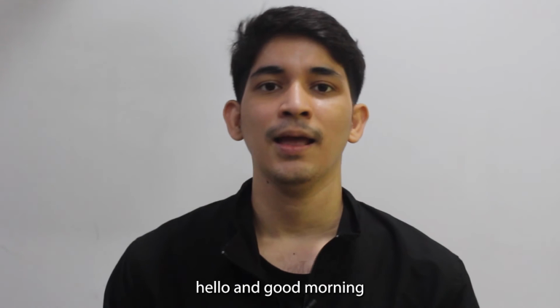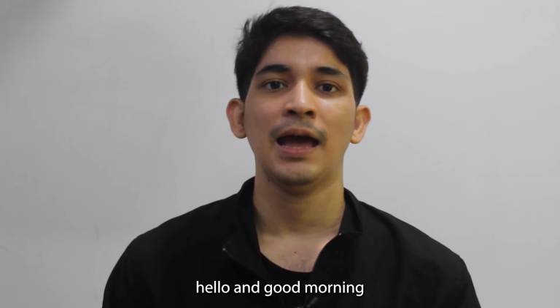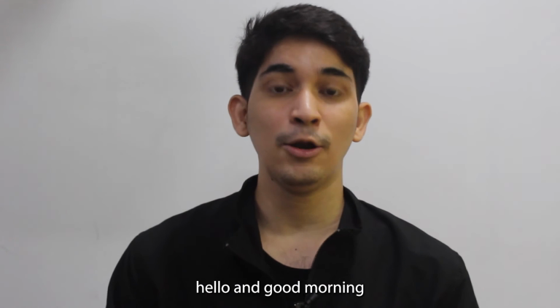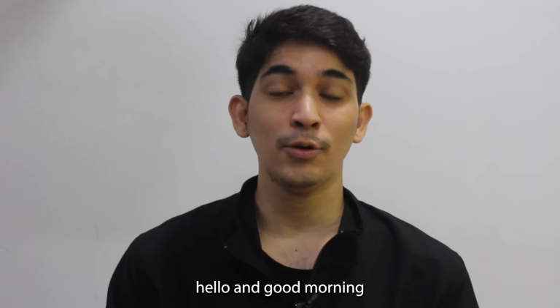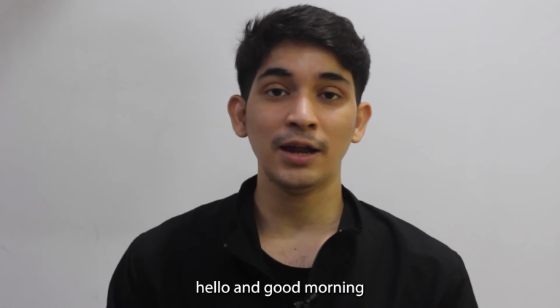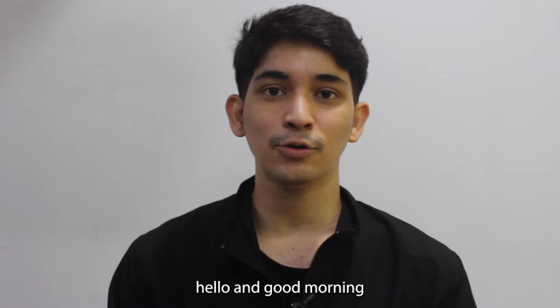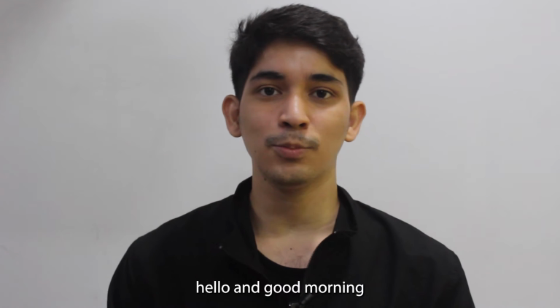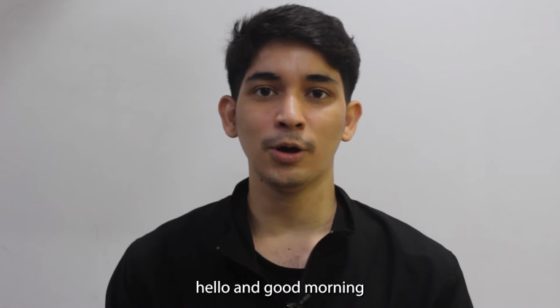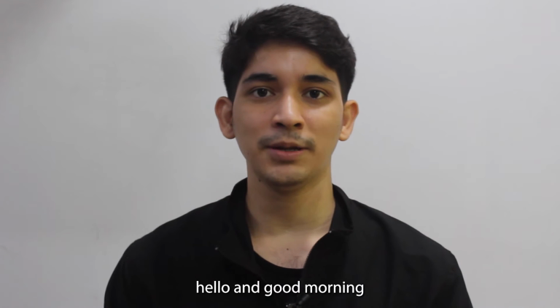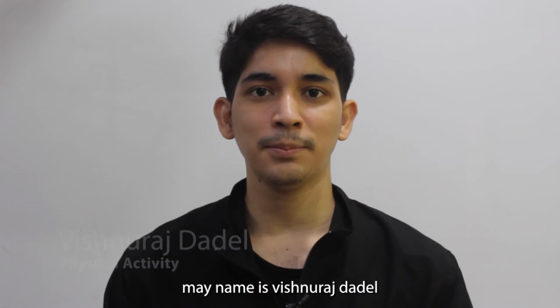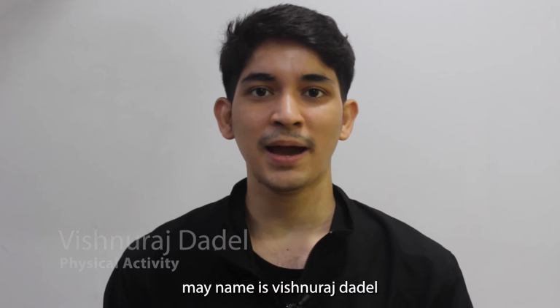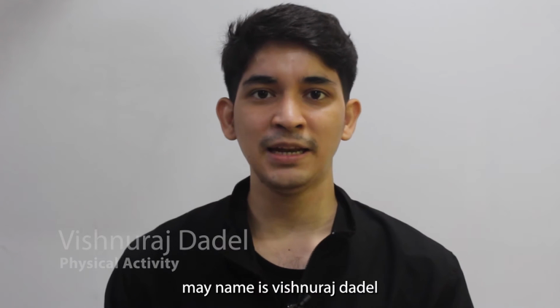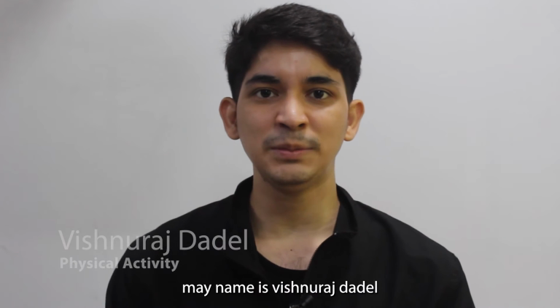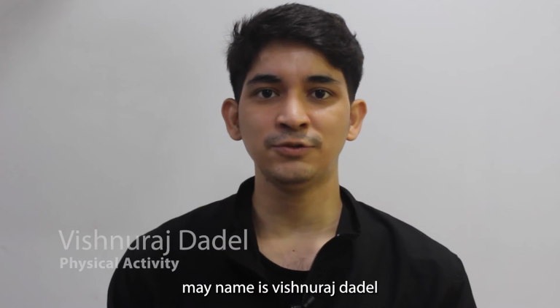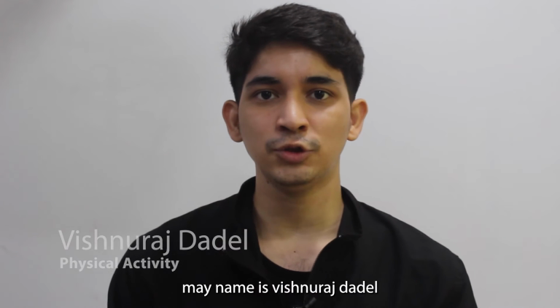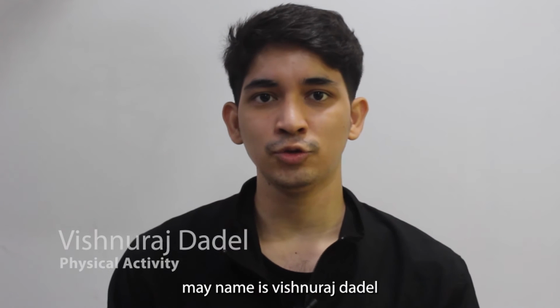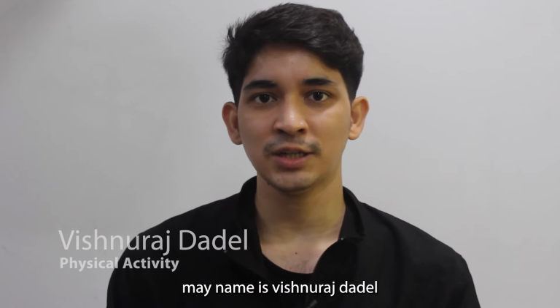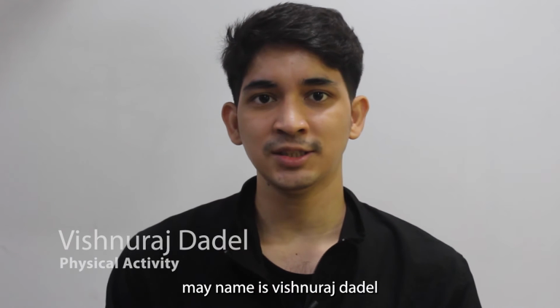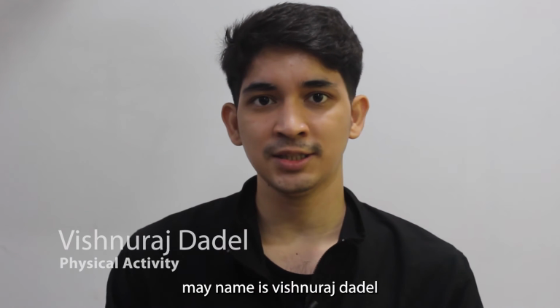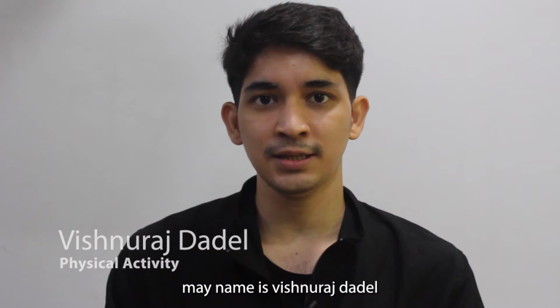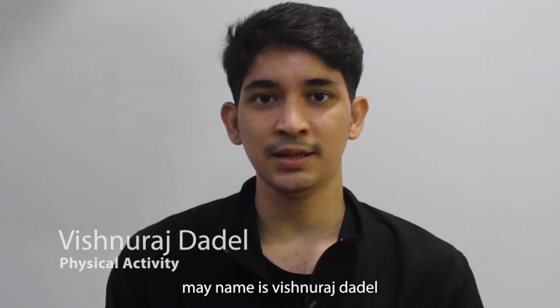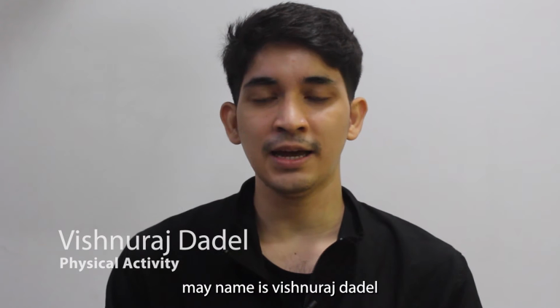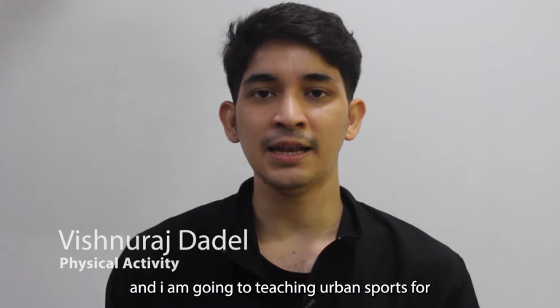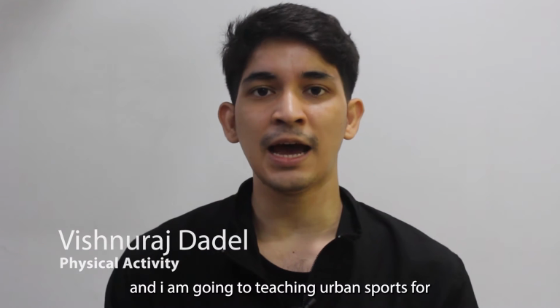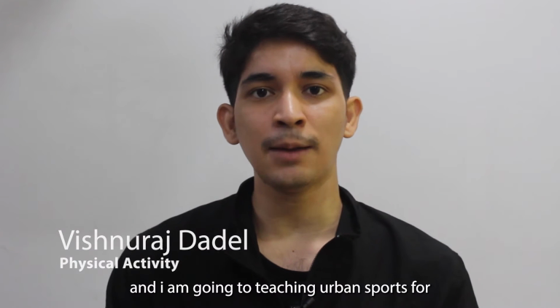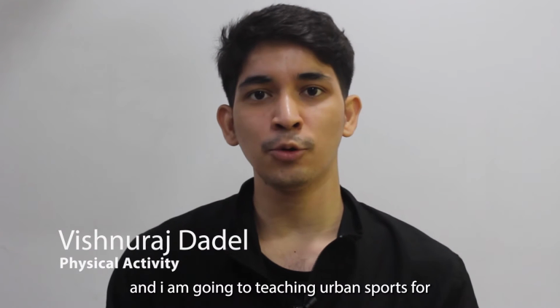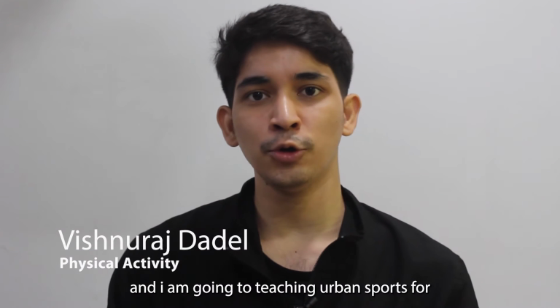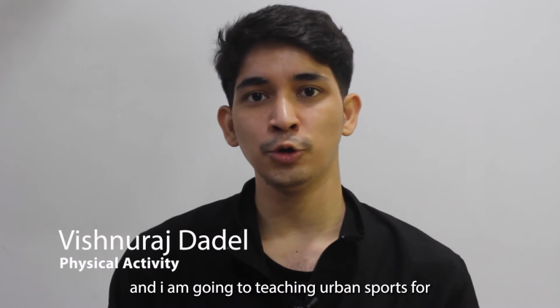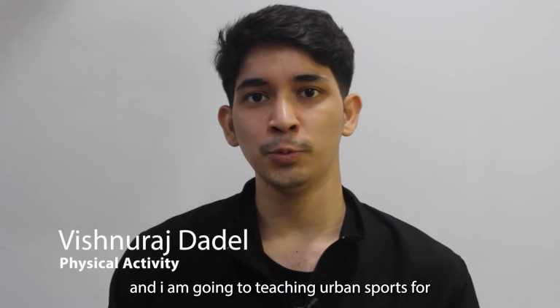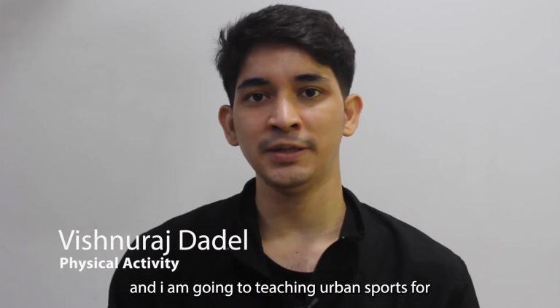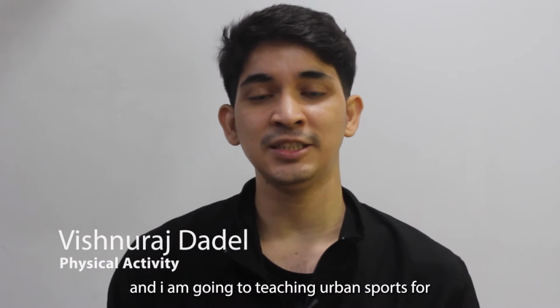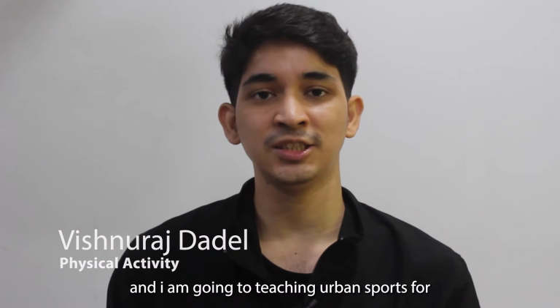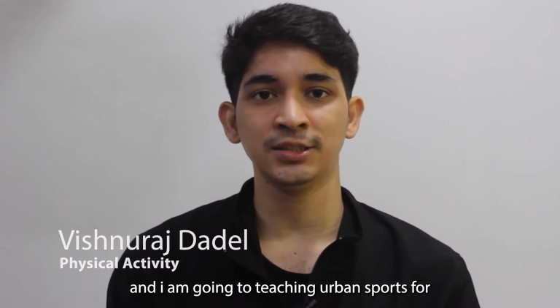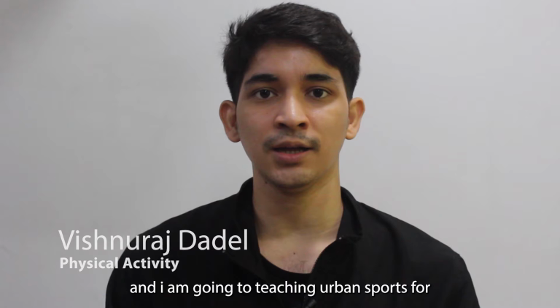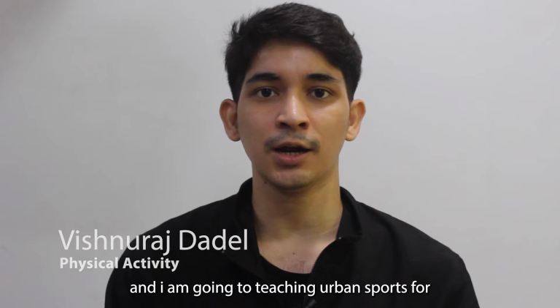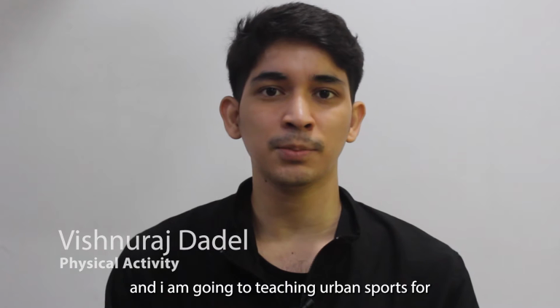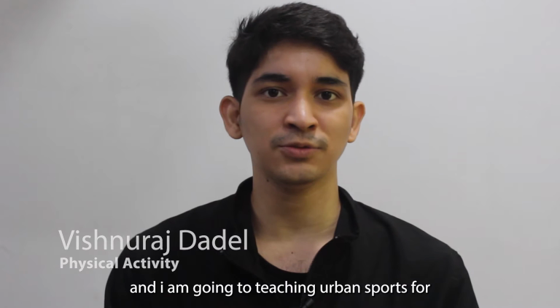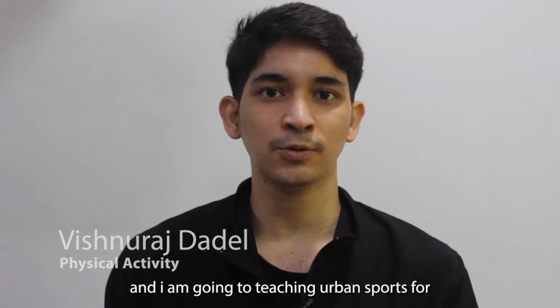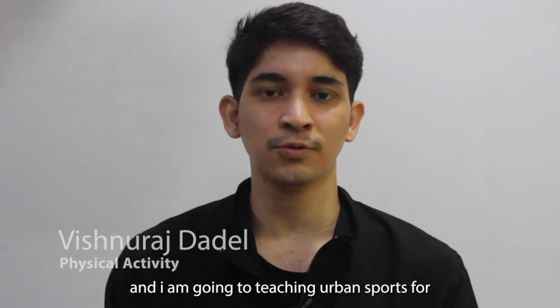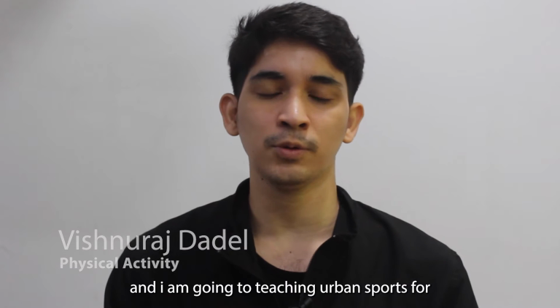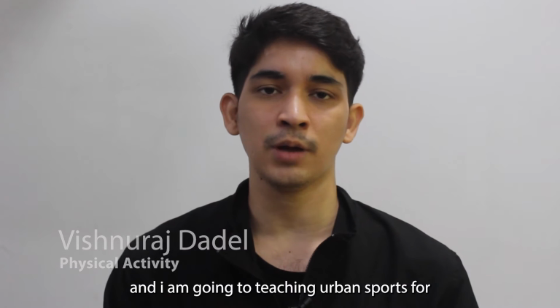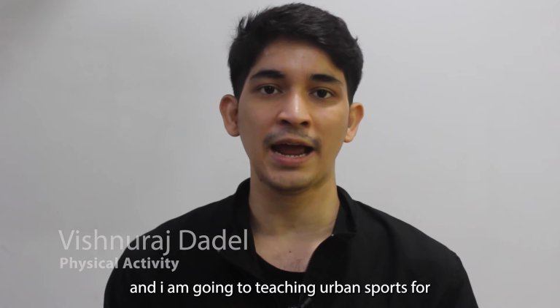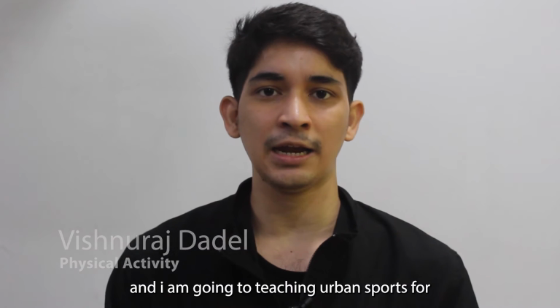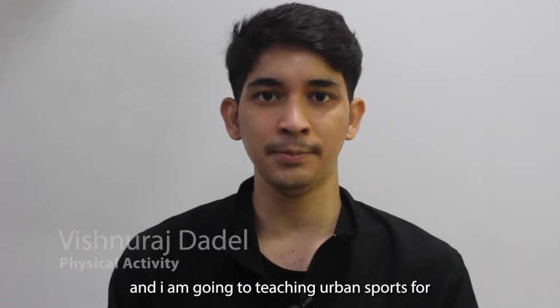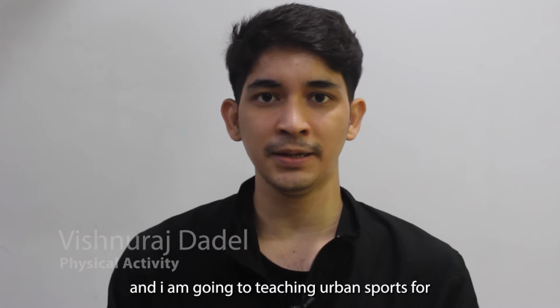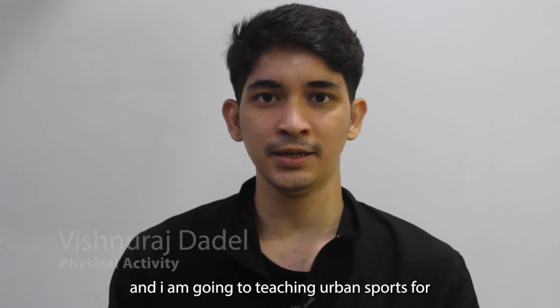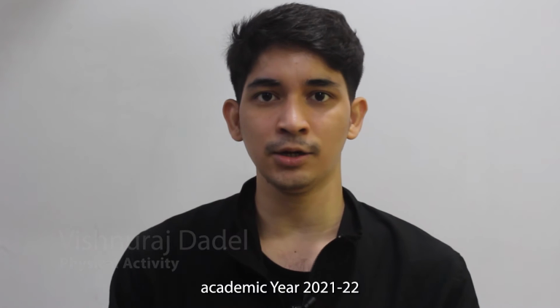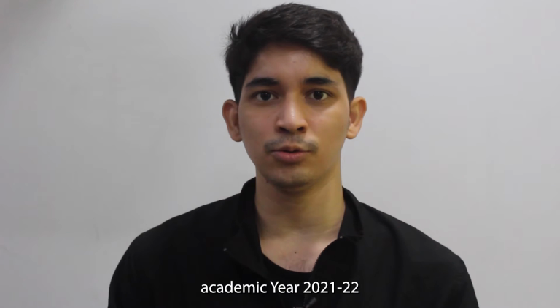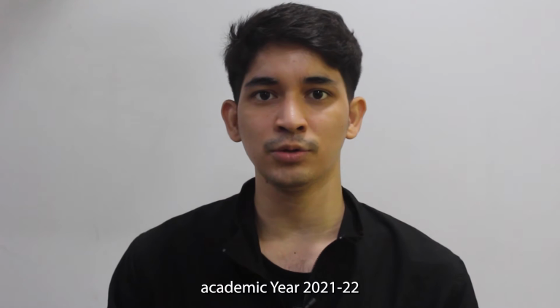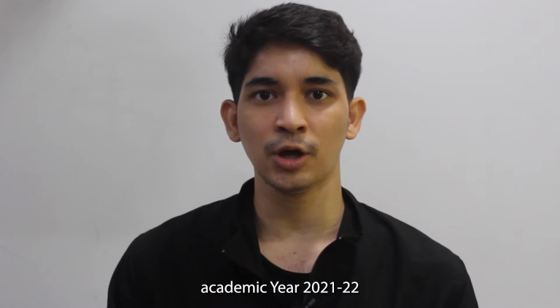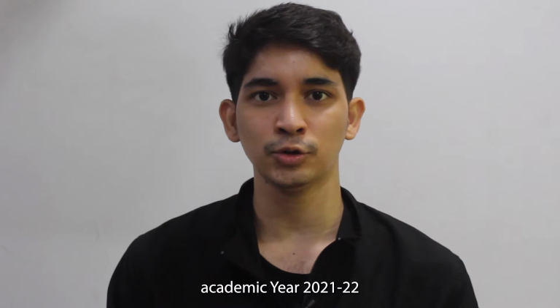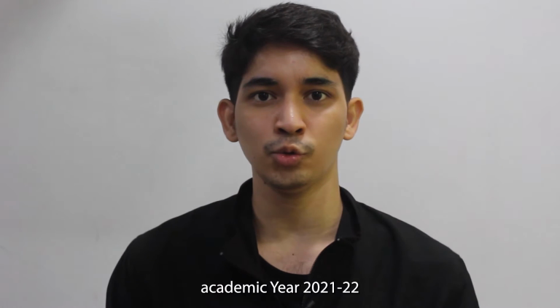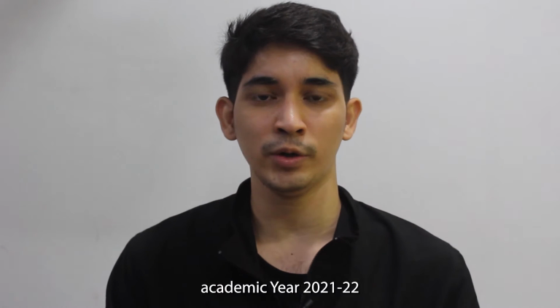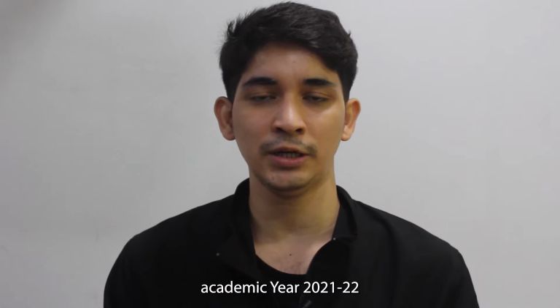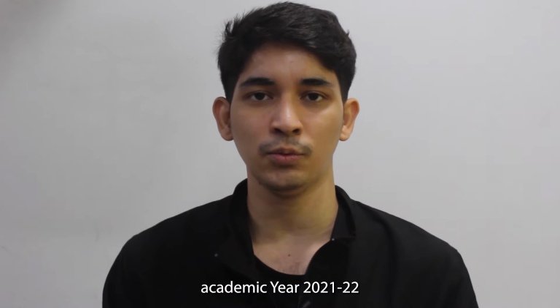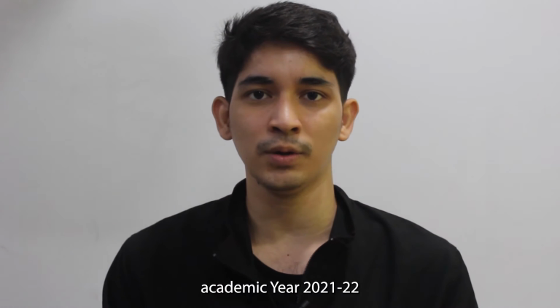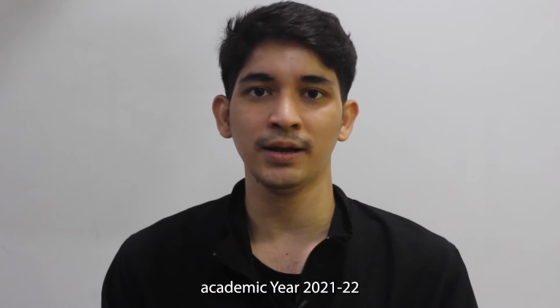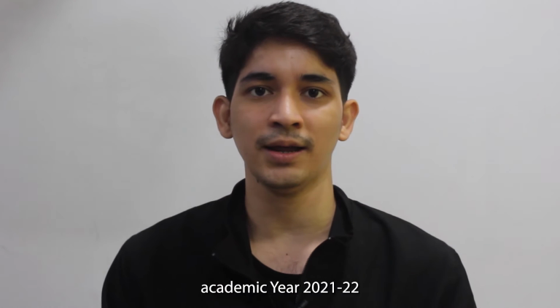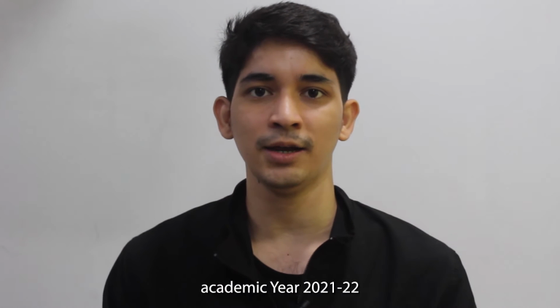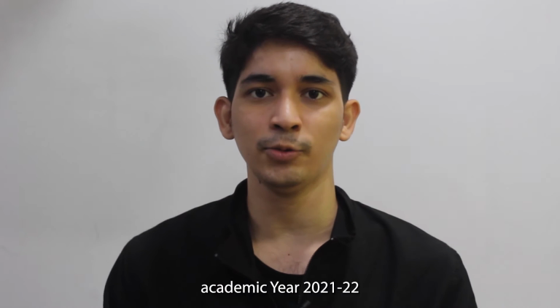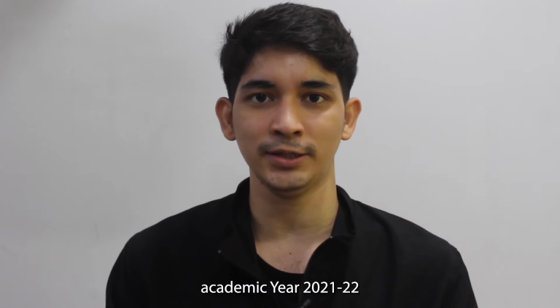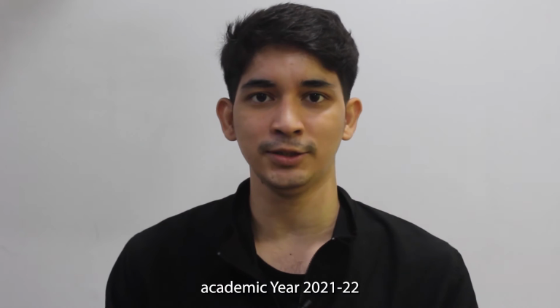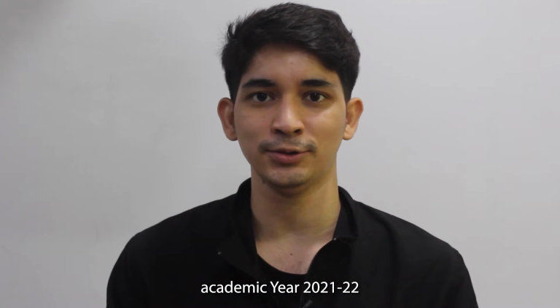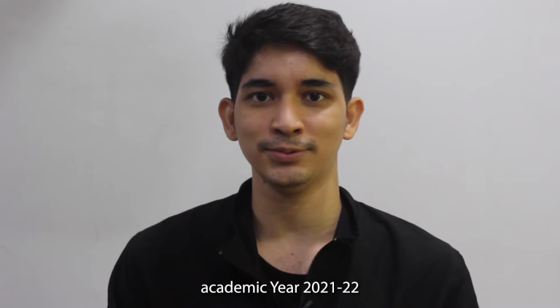Hello and good morning. My name is Sushnuraj Jadil and I am going to be teaching urban sport for academic year 2021 and 2022.